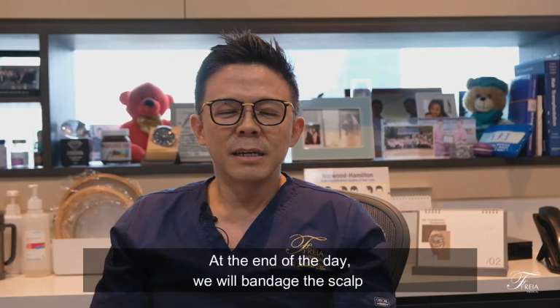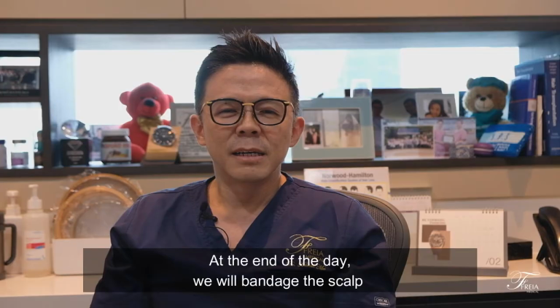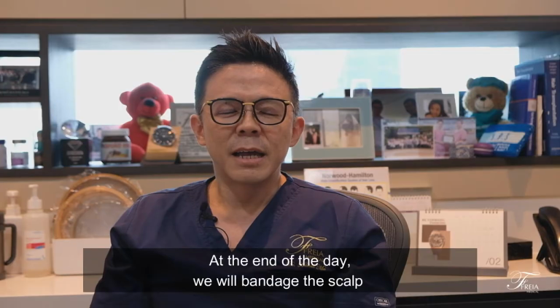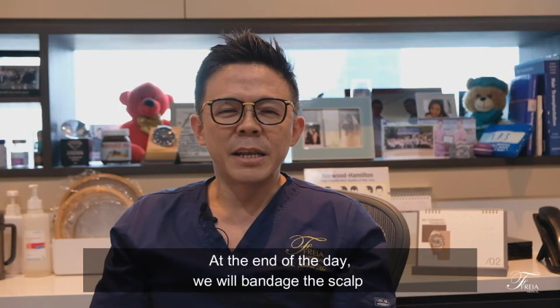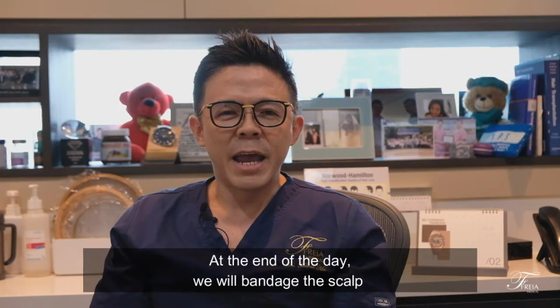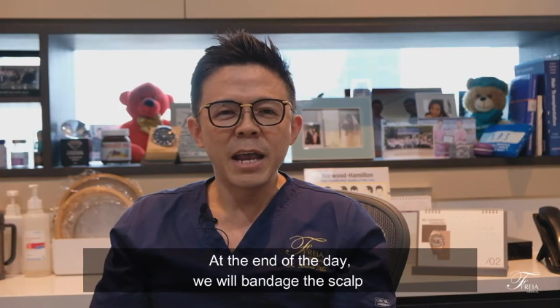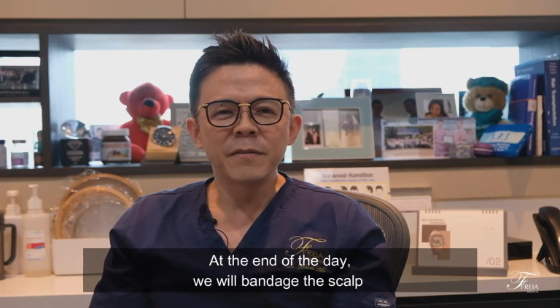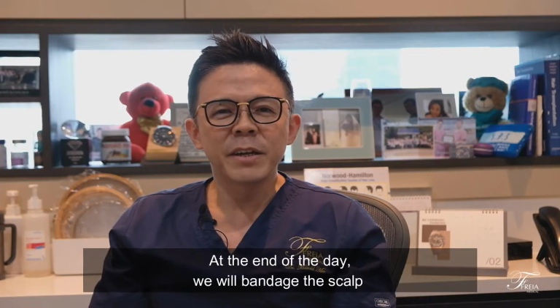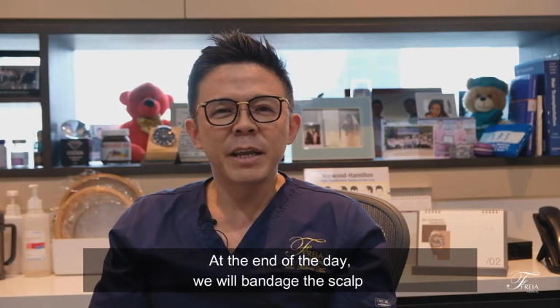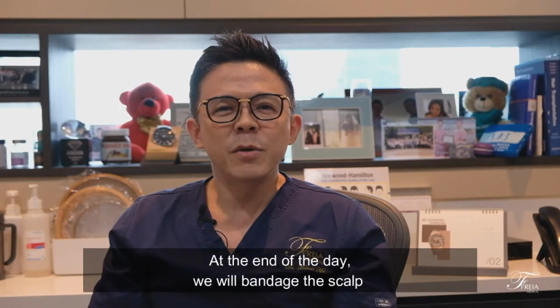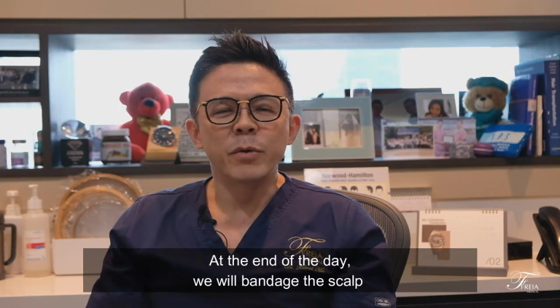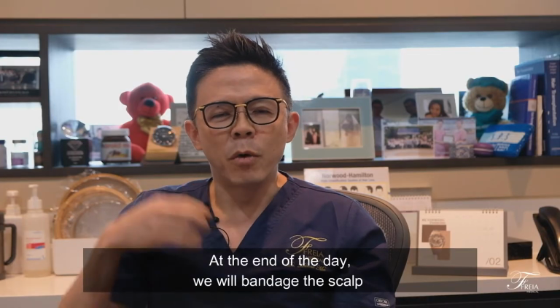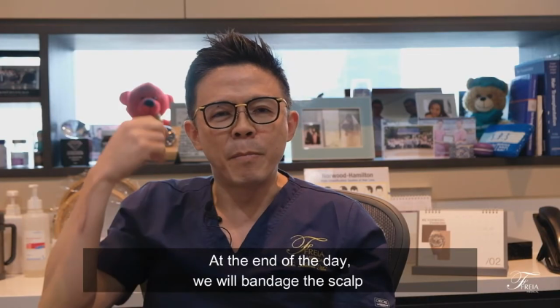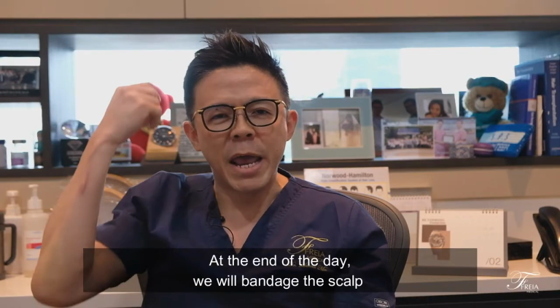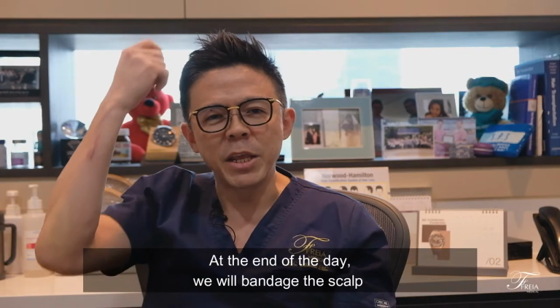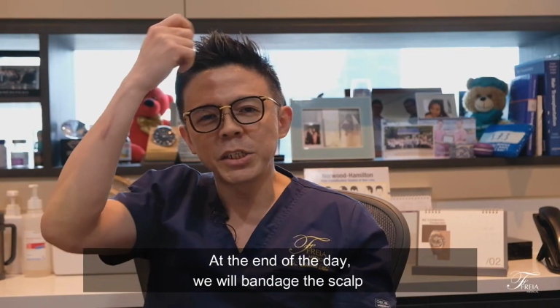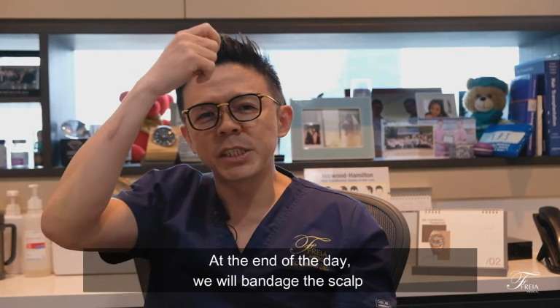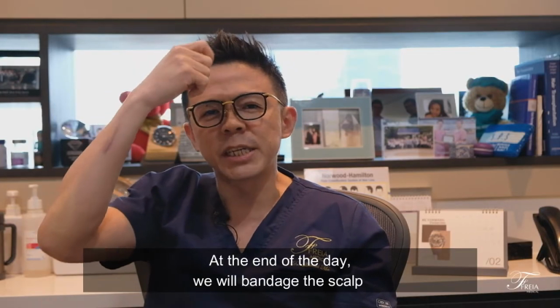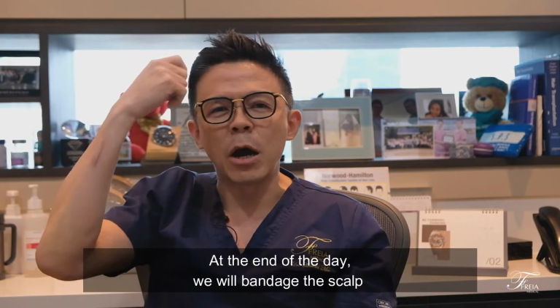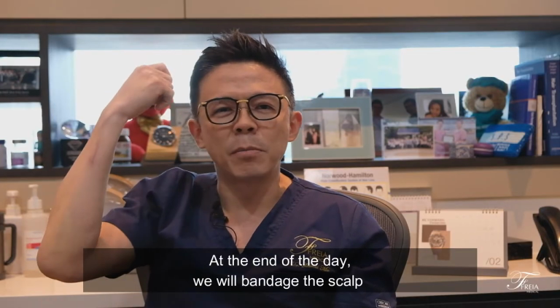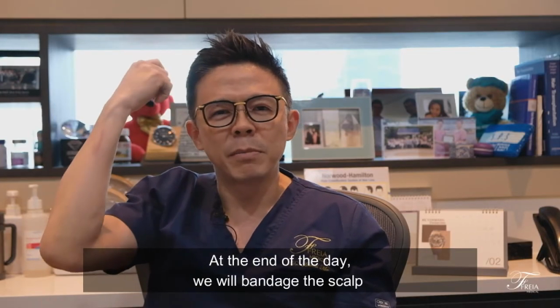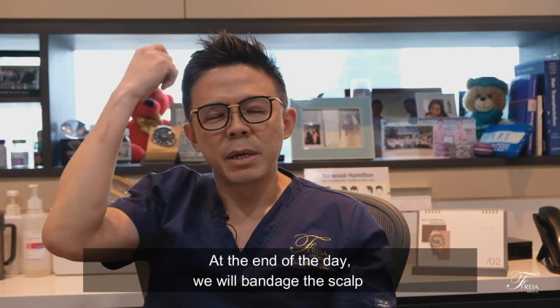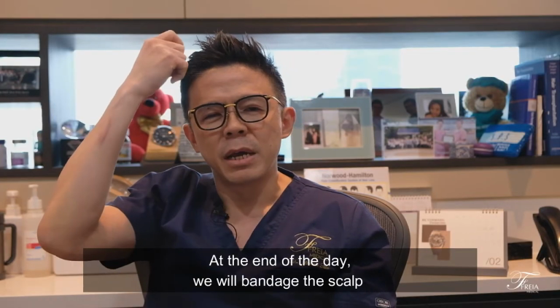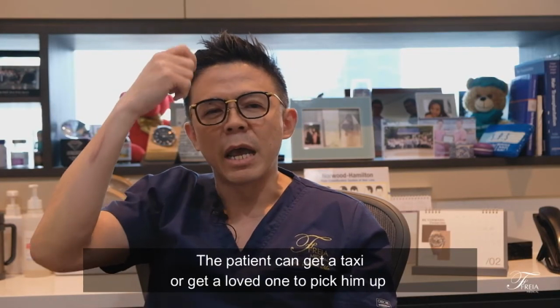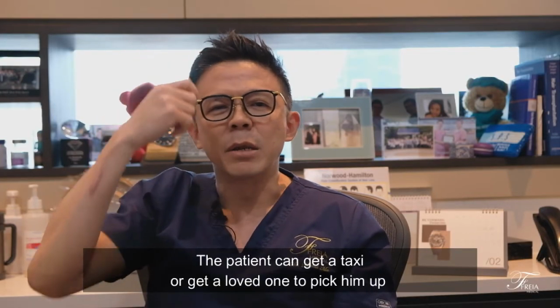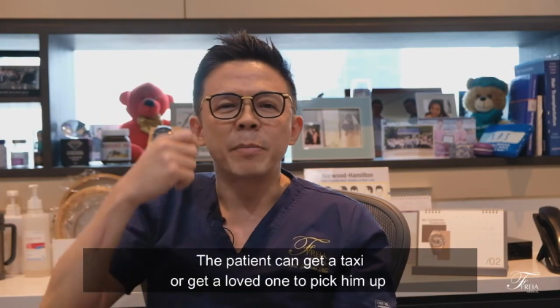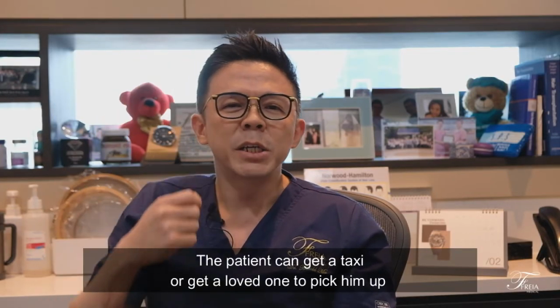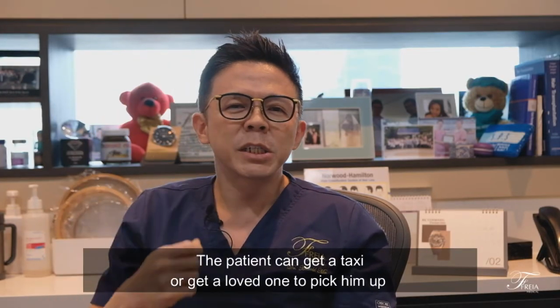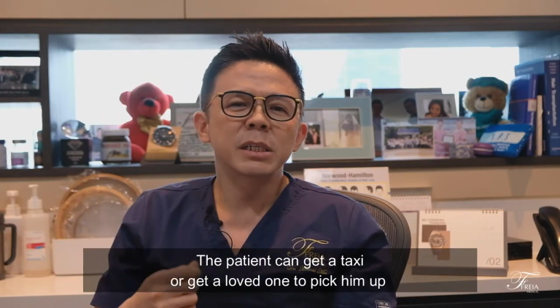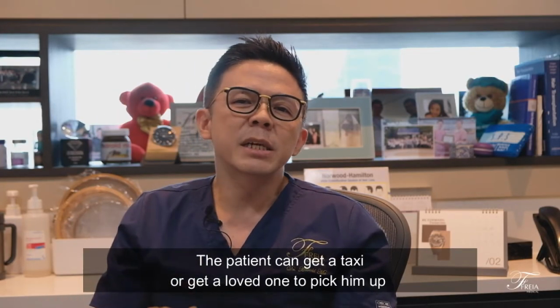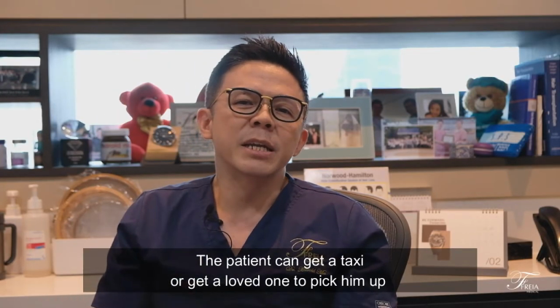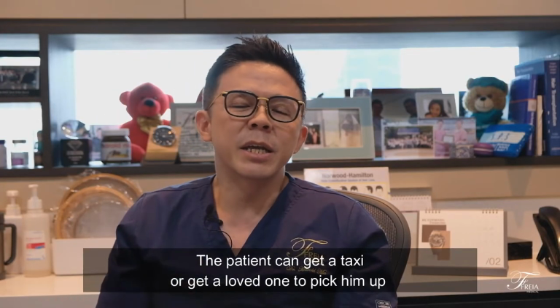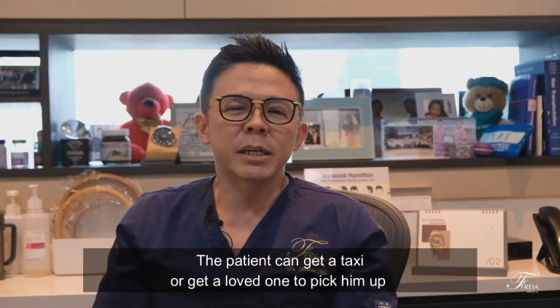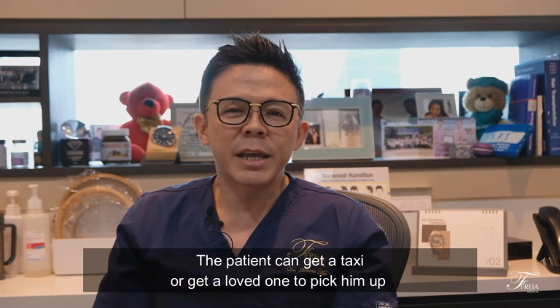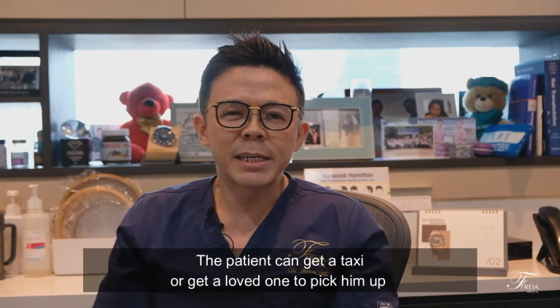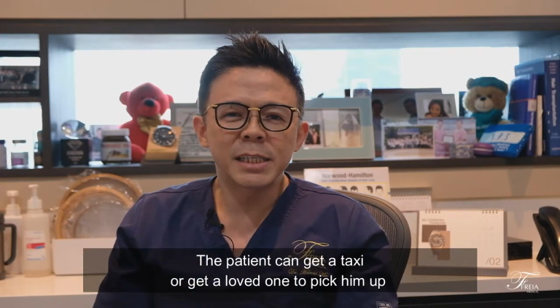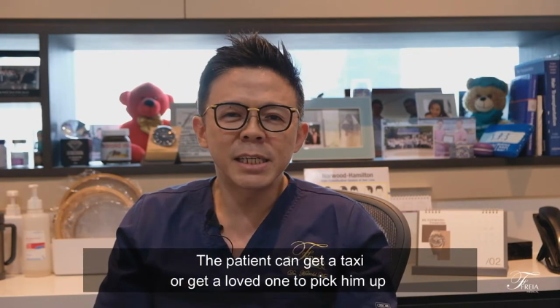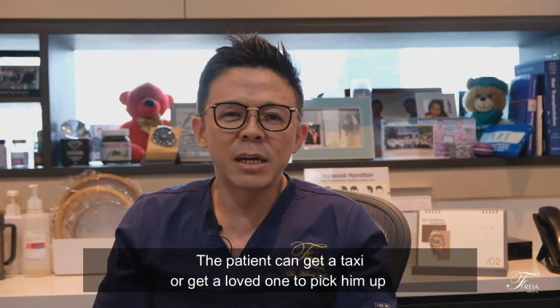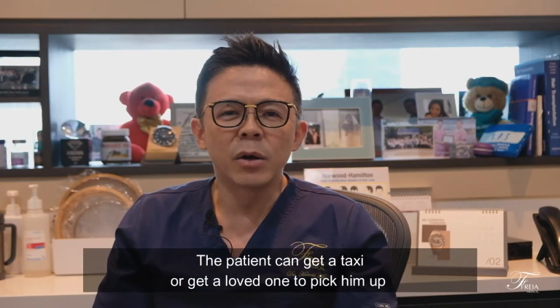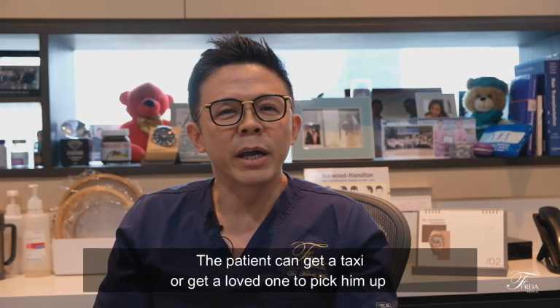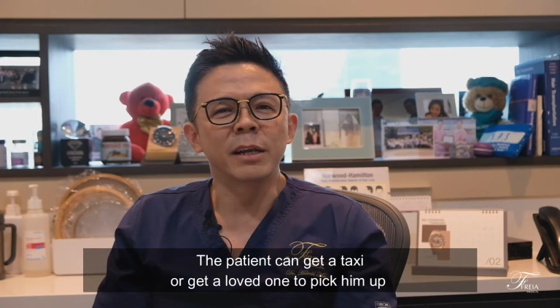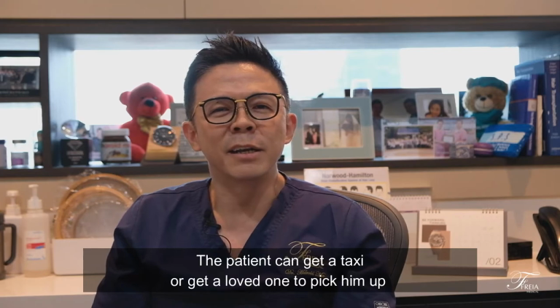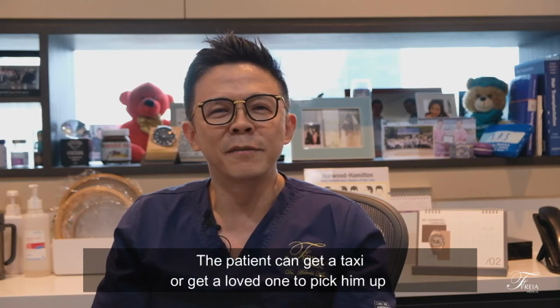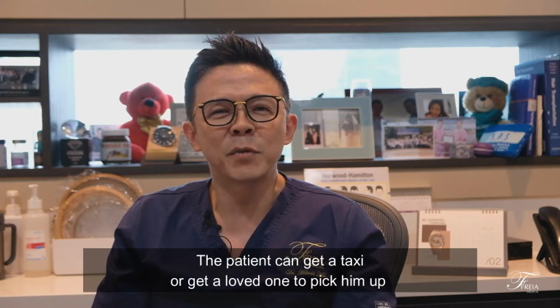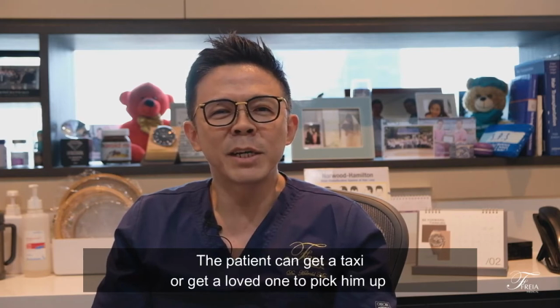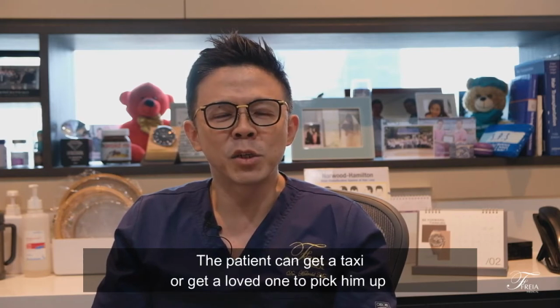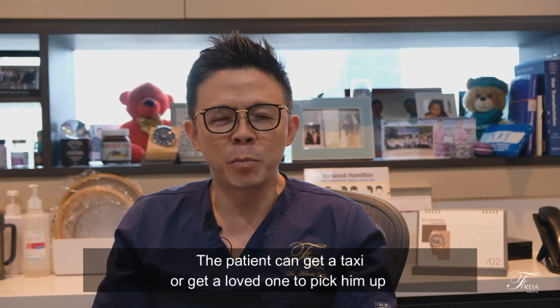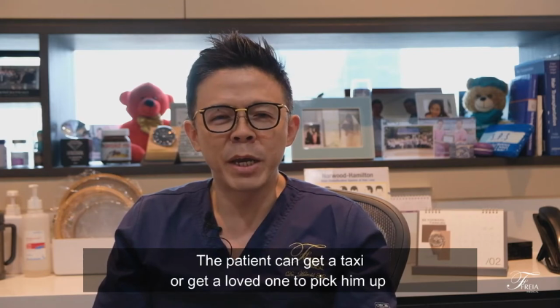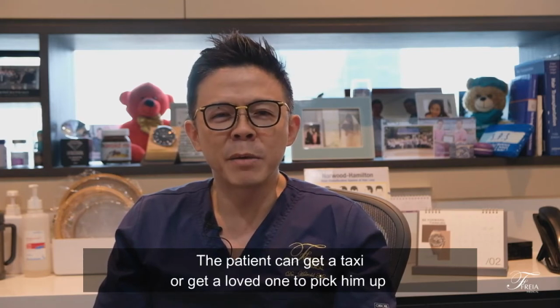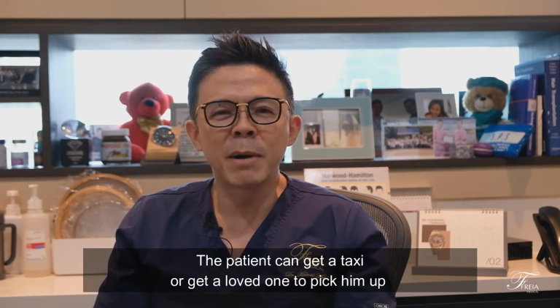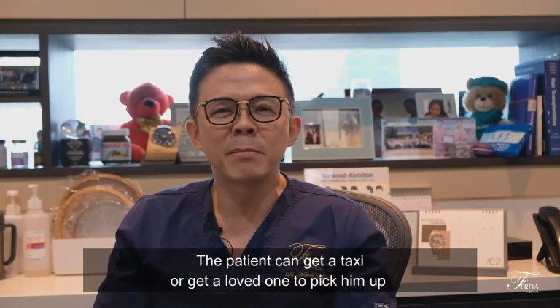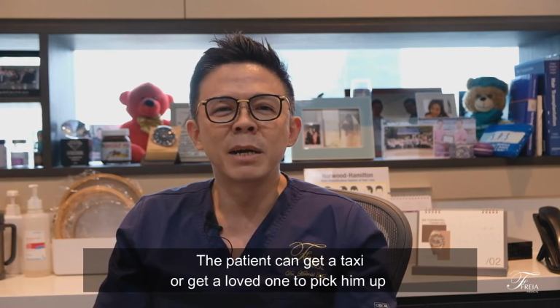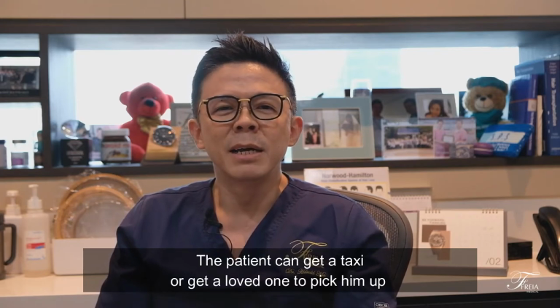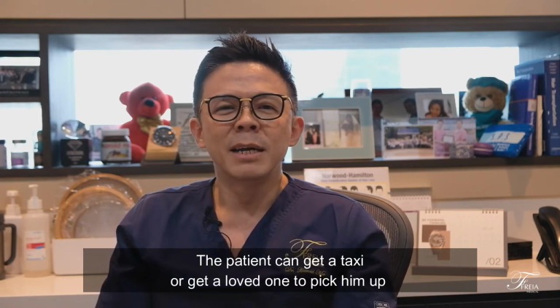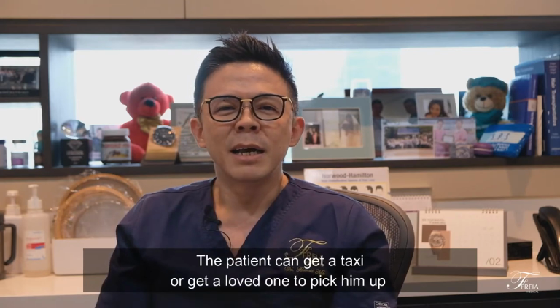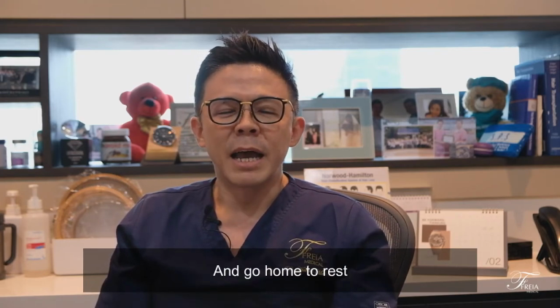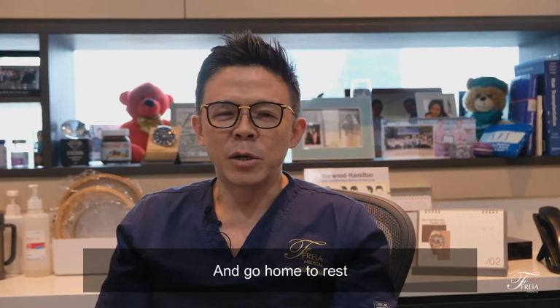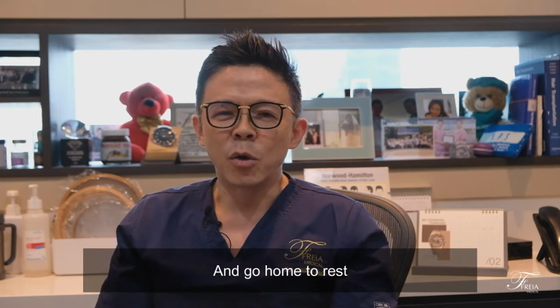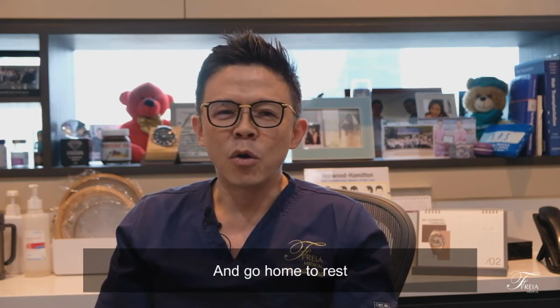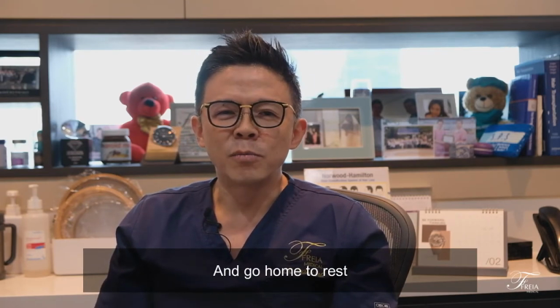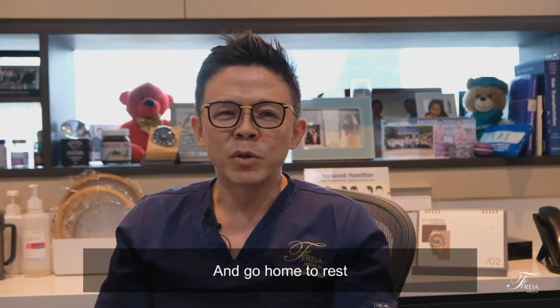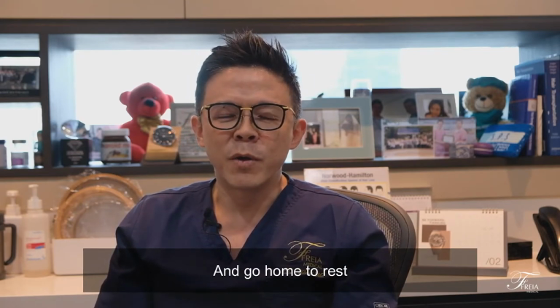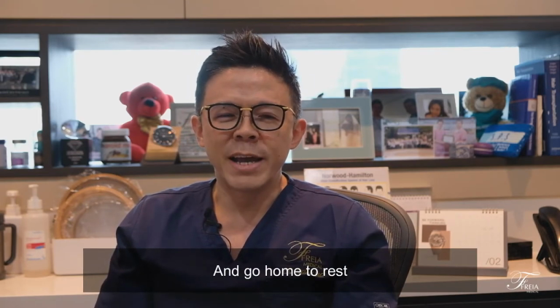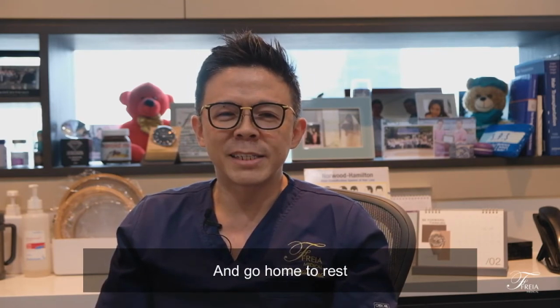At the end of the day, we will bandage the scalp and the patient can take a taxi or get a loved one to pick them up and go home to rest.